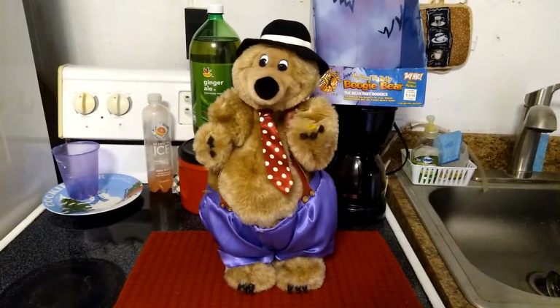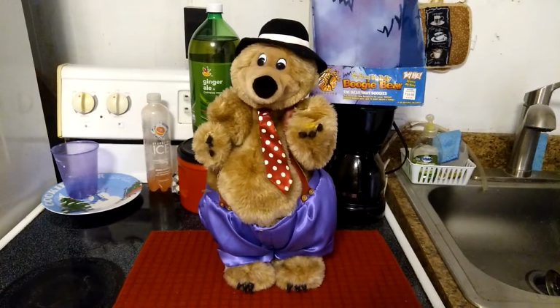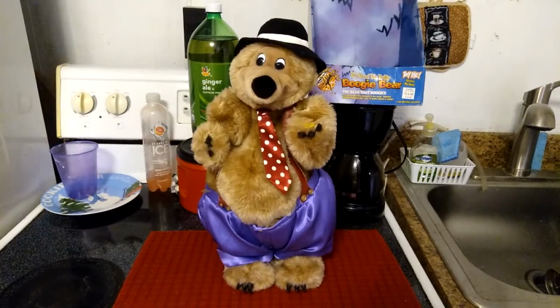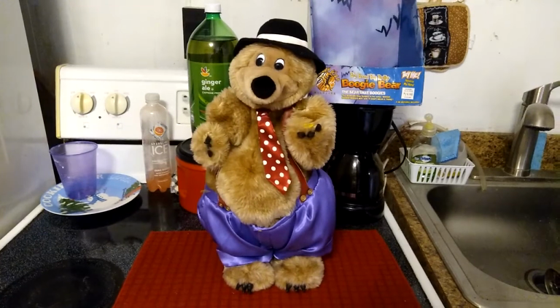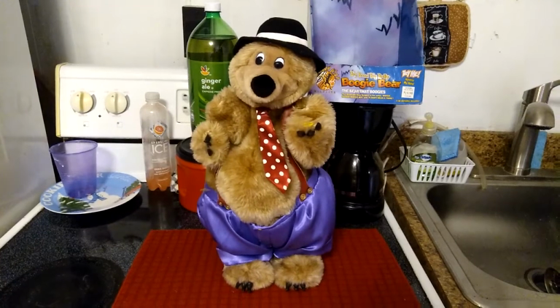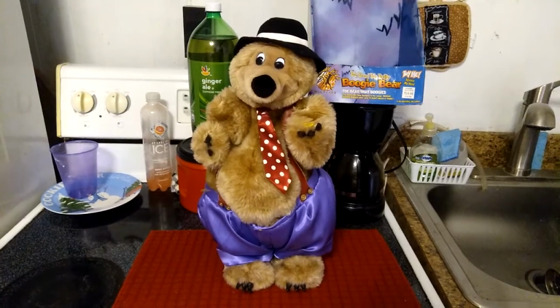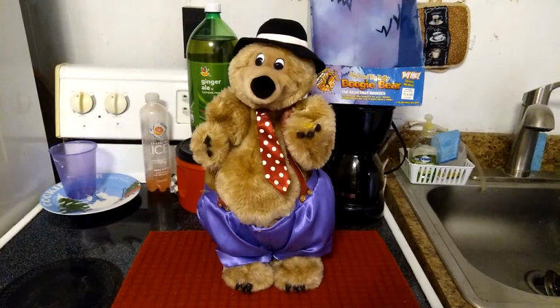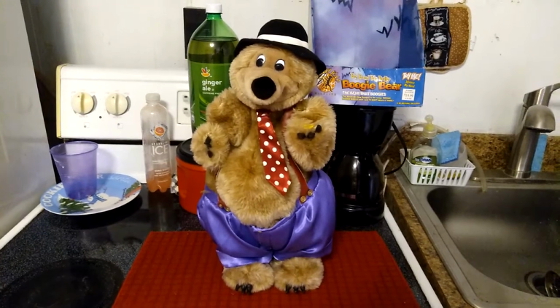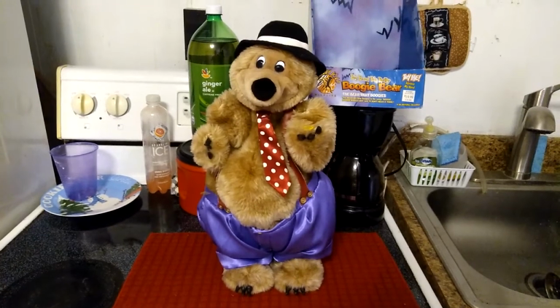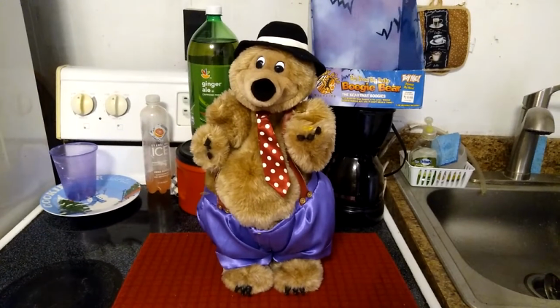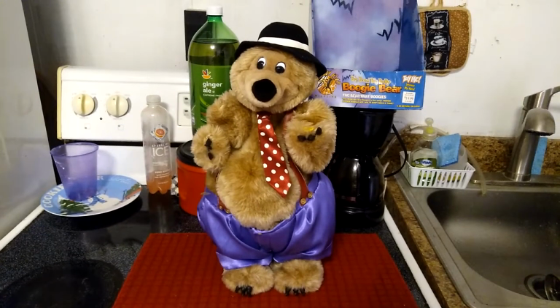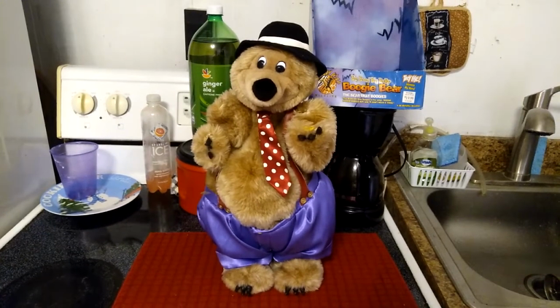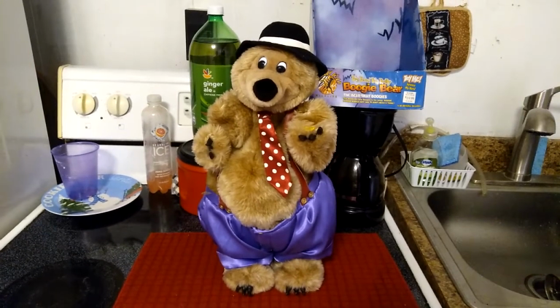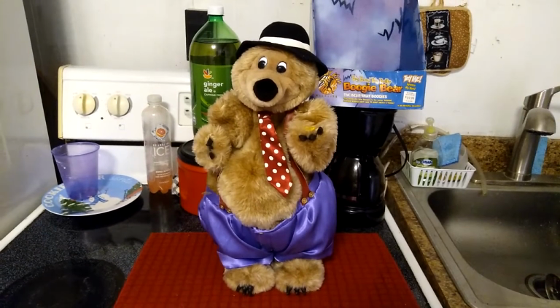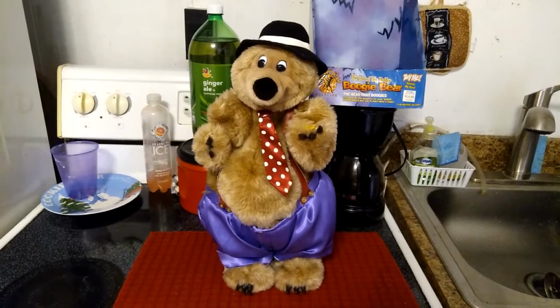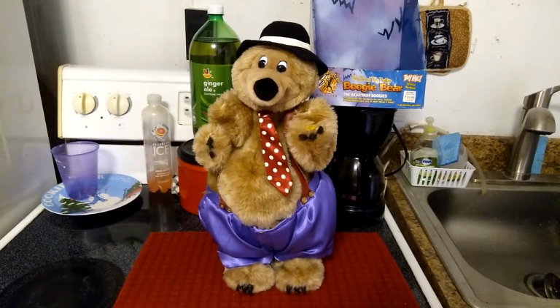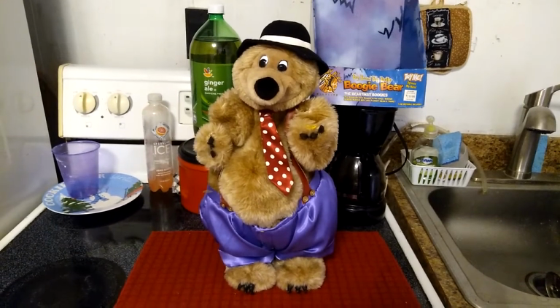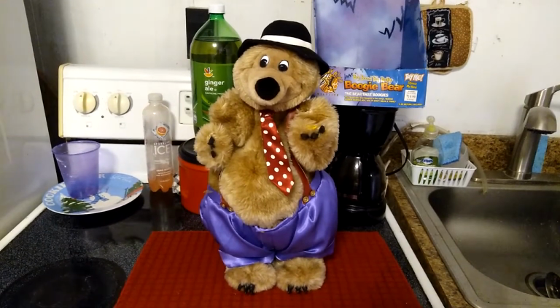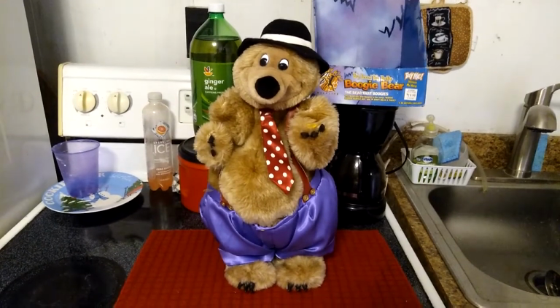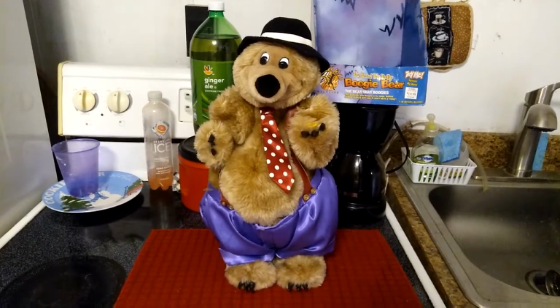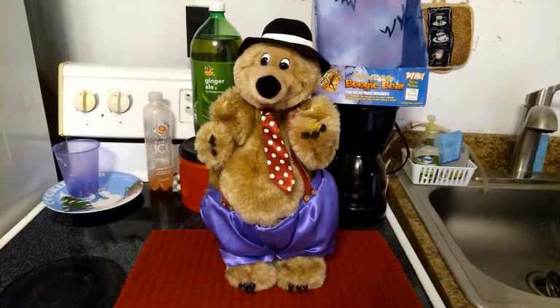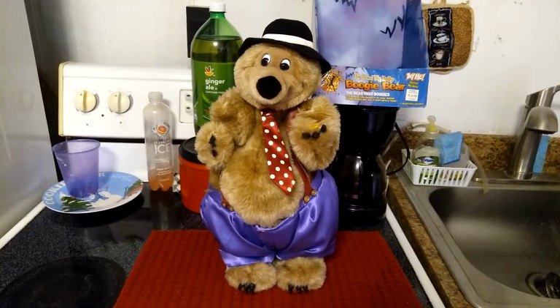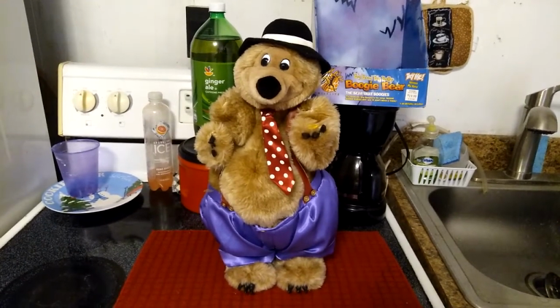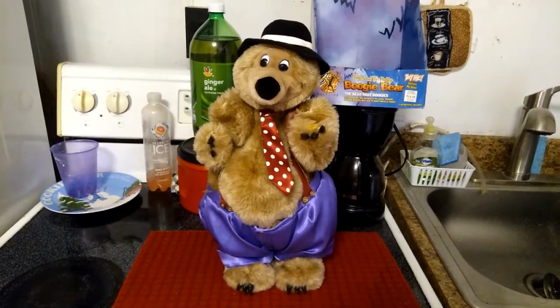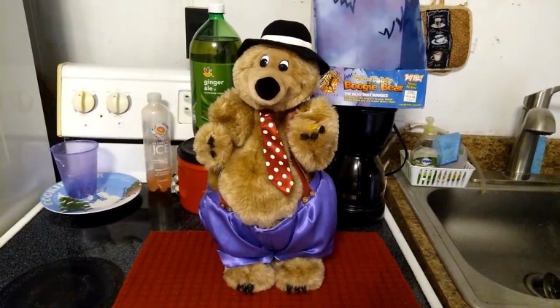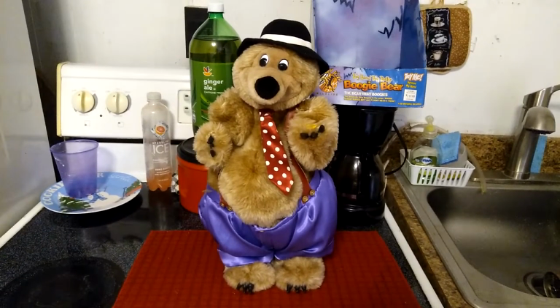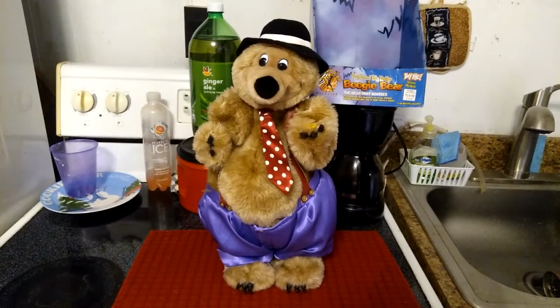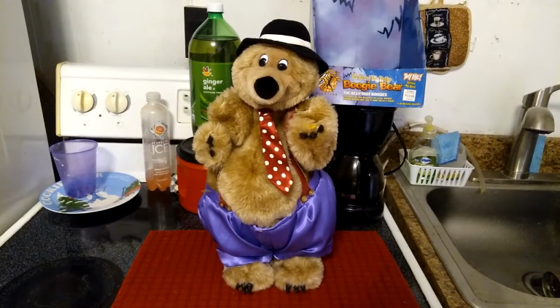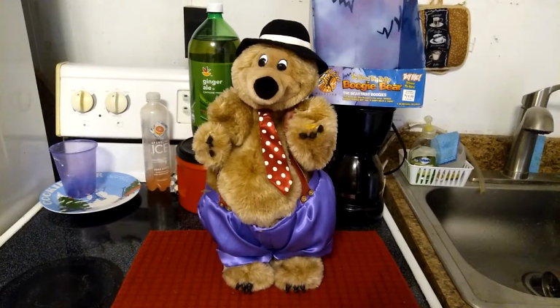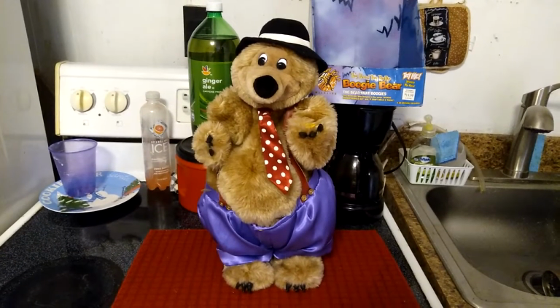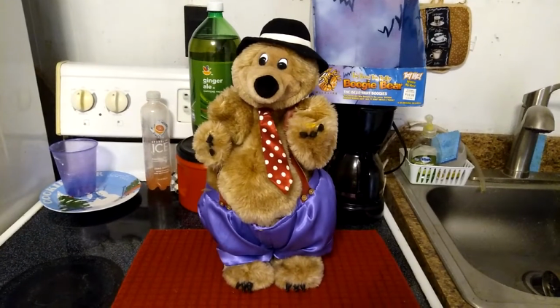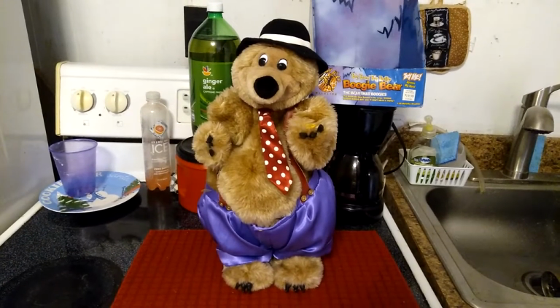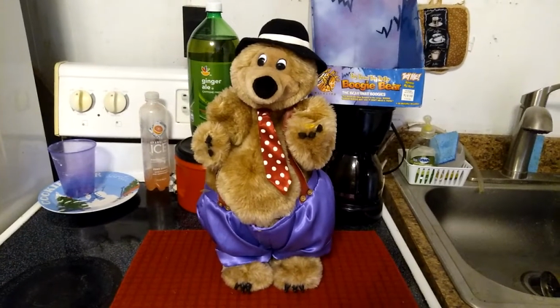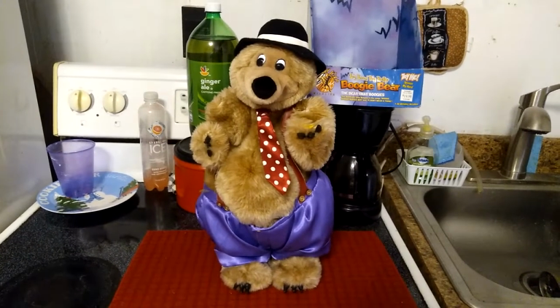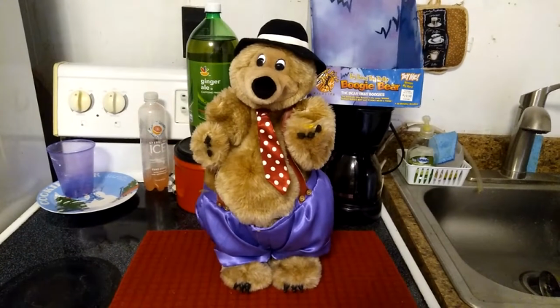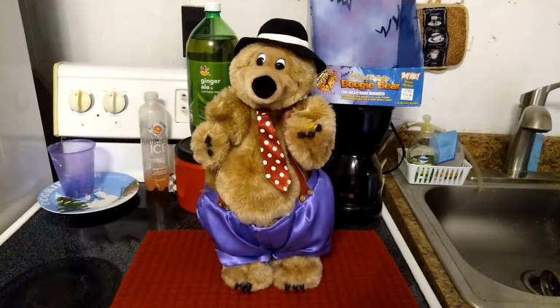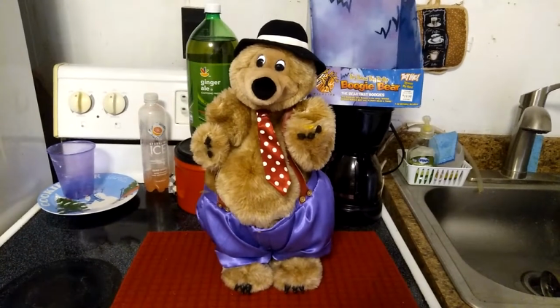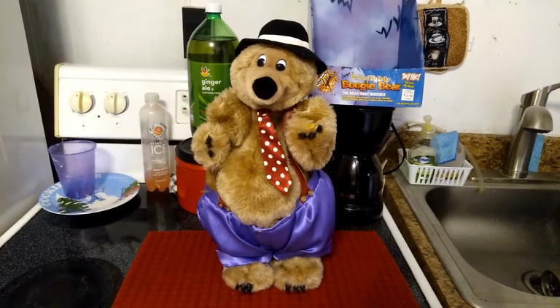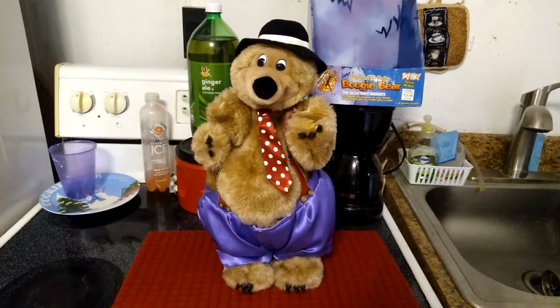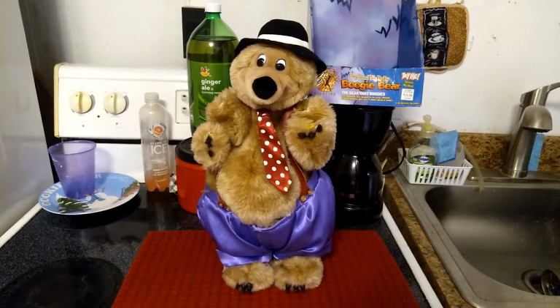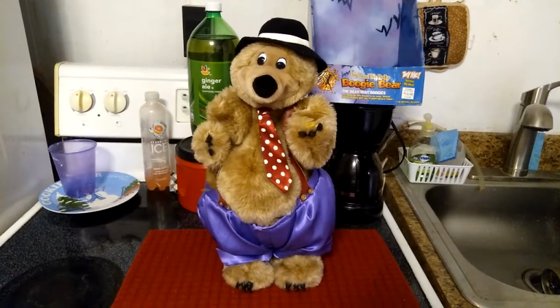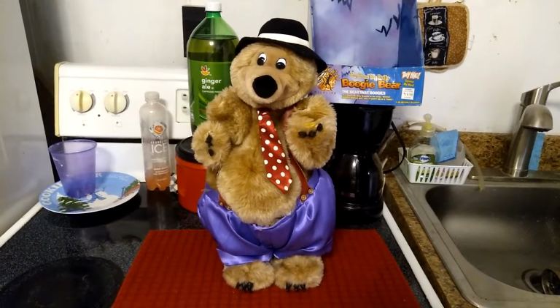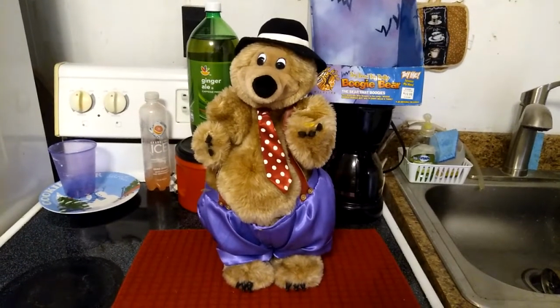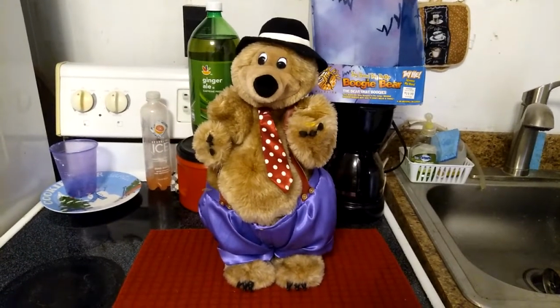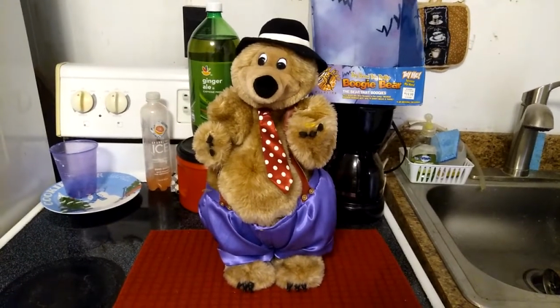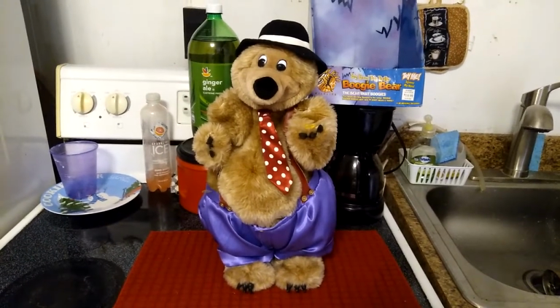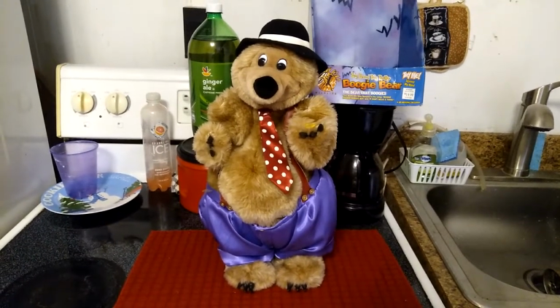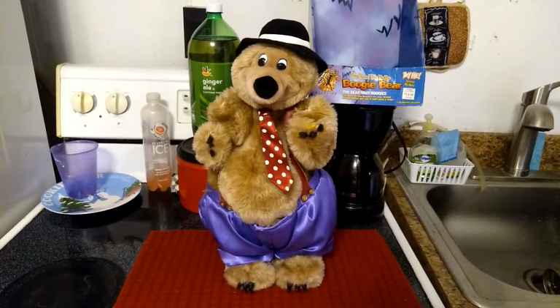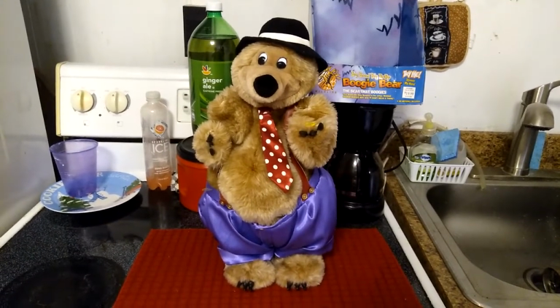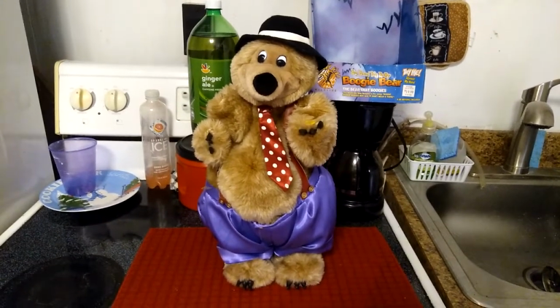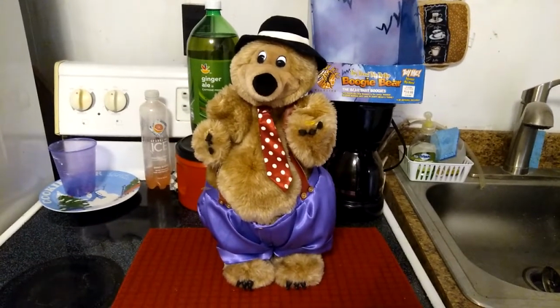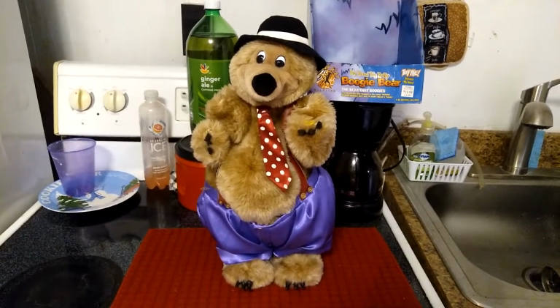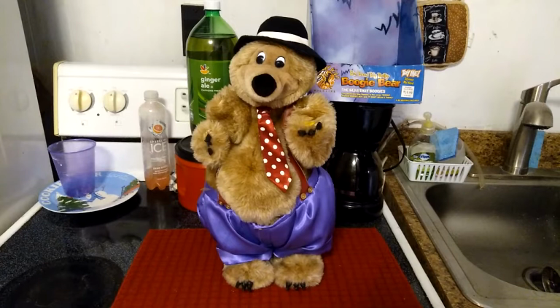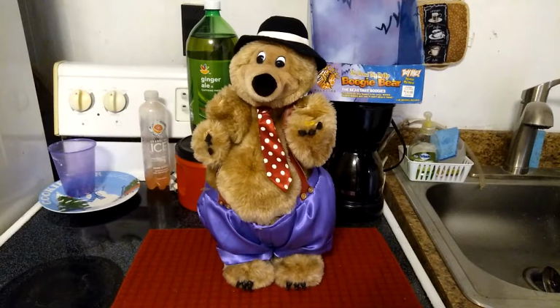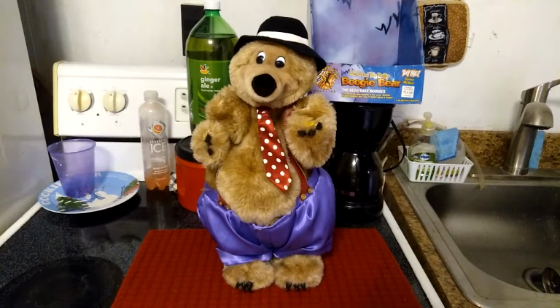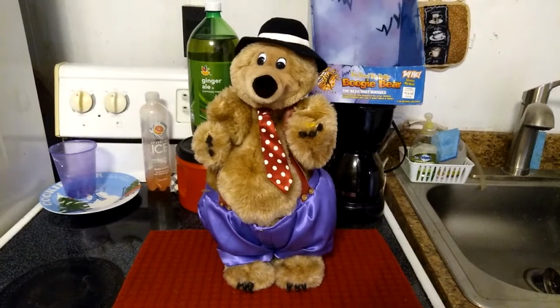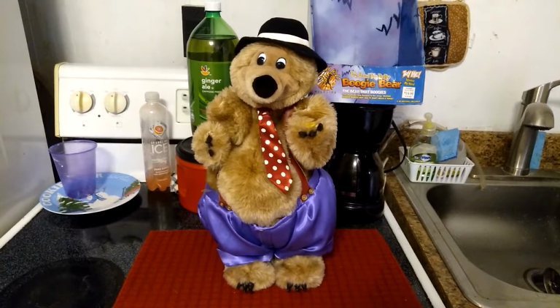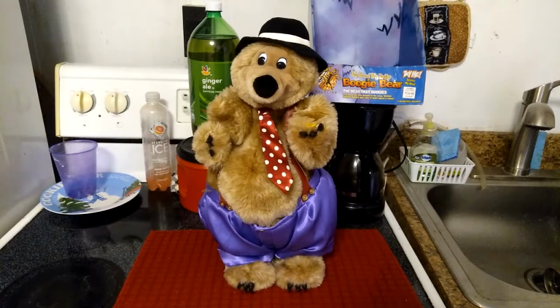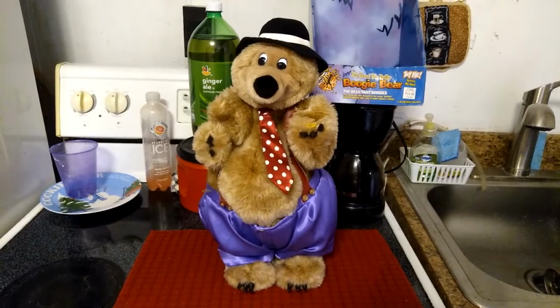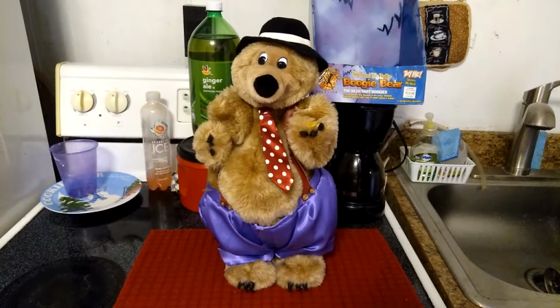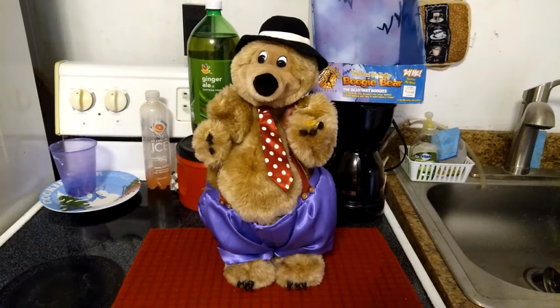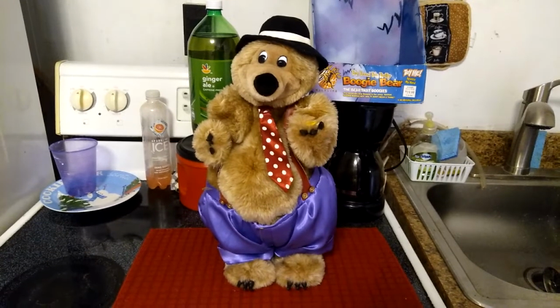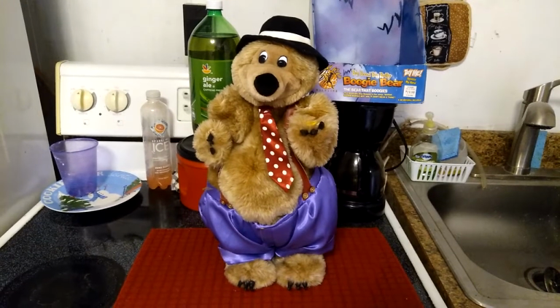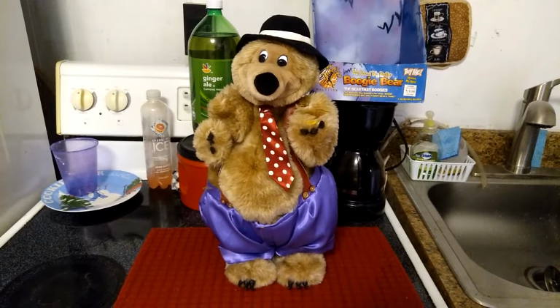And there you go guys — the Jemmy Animated Big Band Big Belly Boogie Bear from the Really Wild Wildlife series.